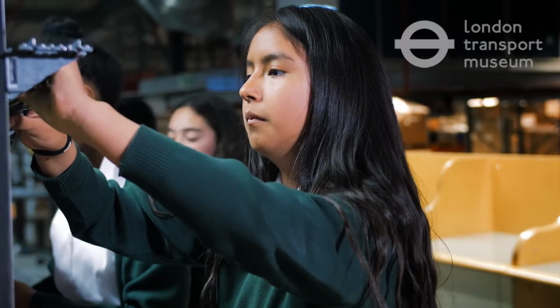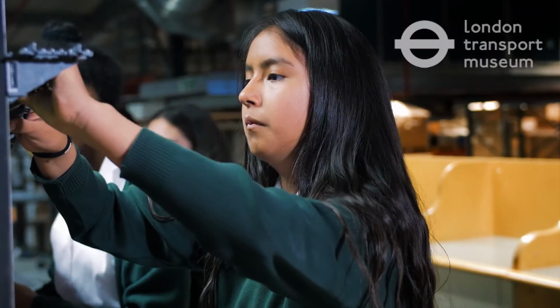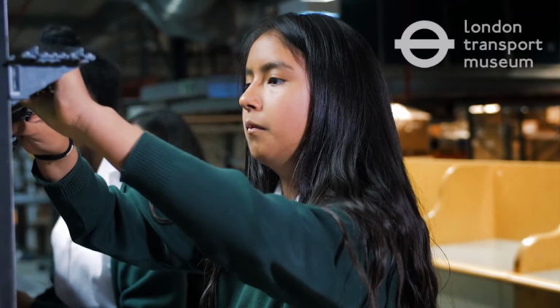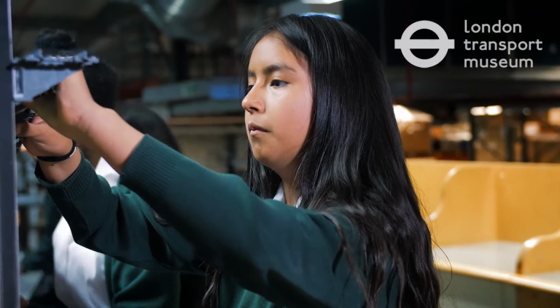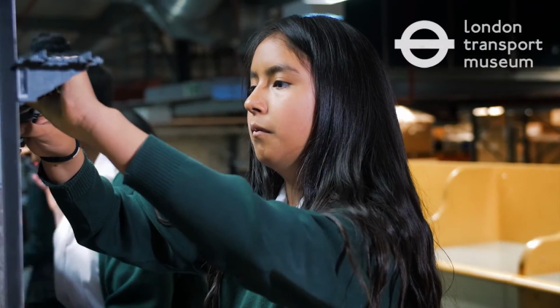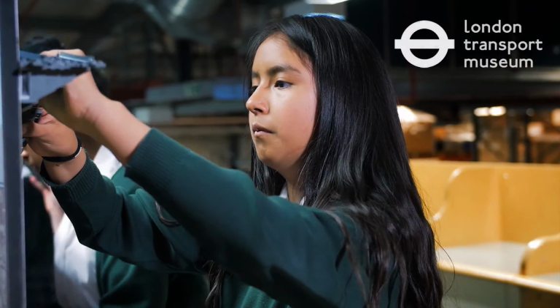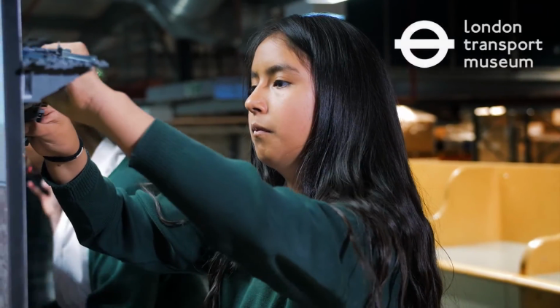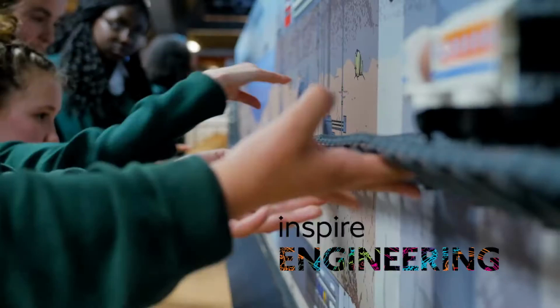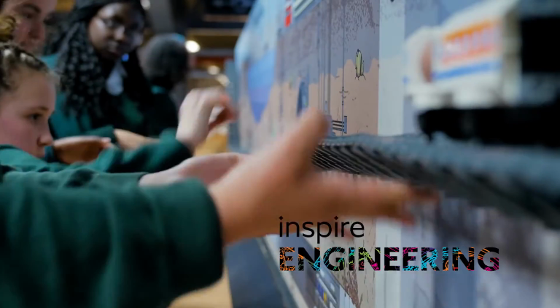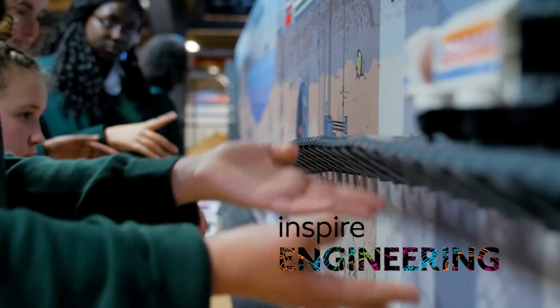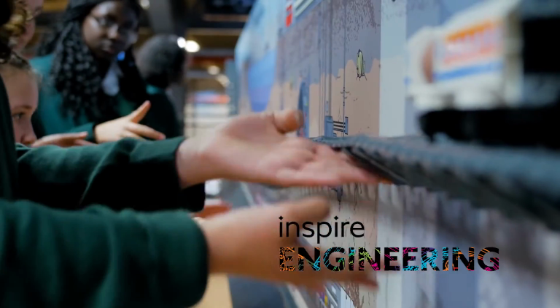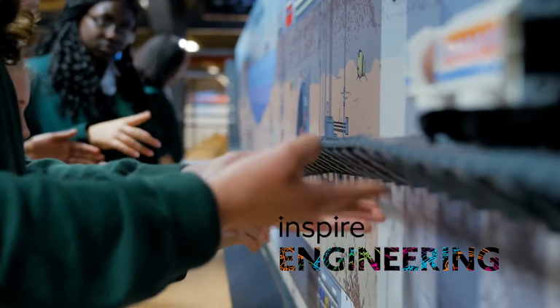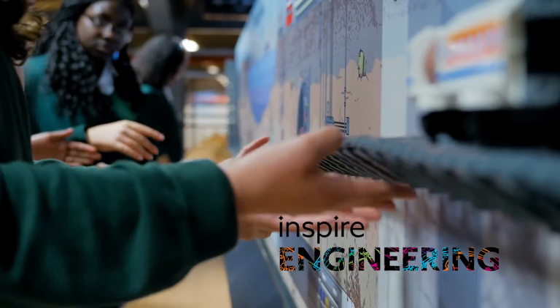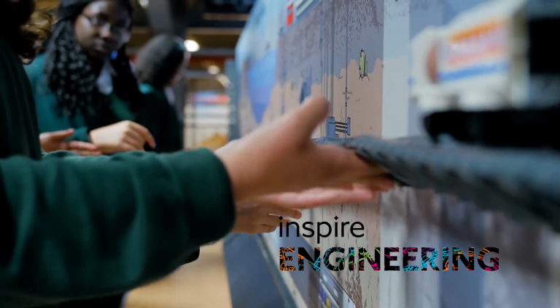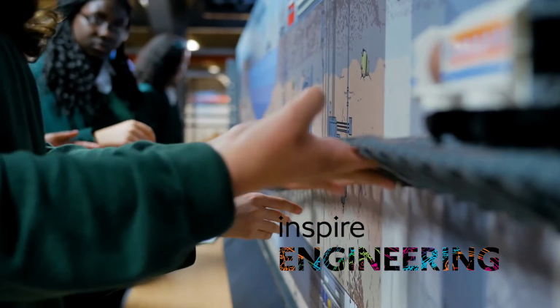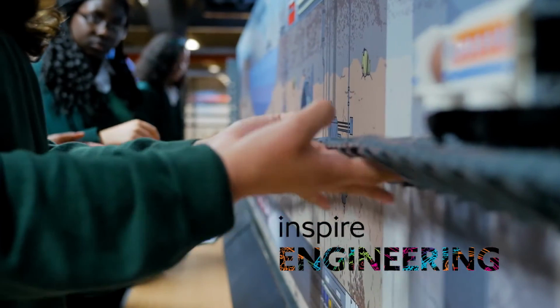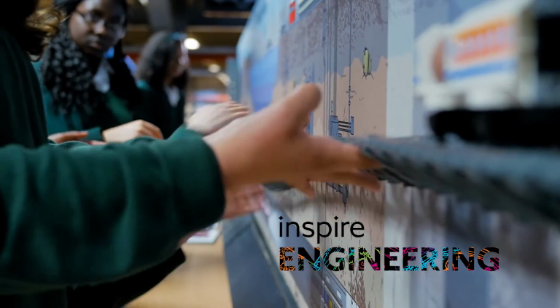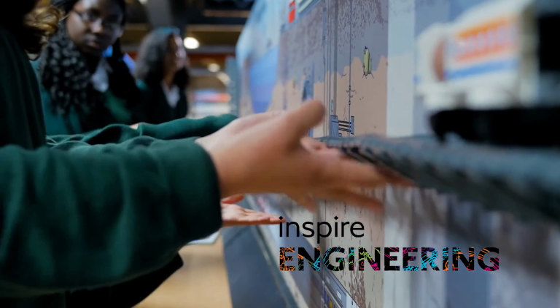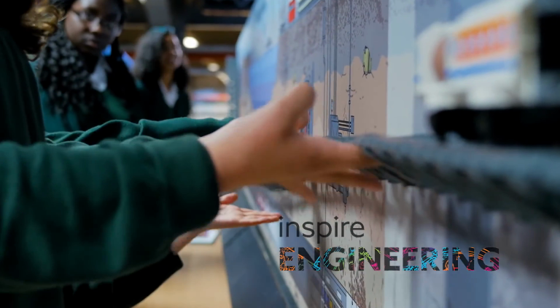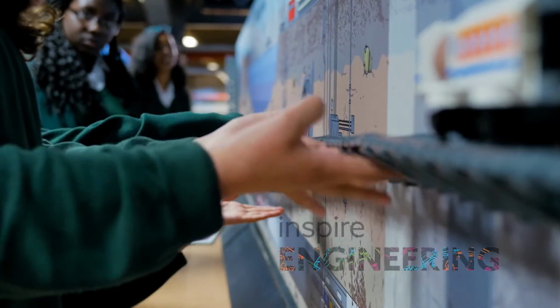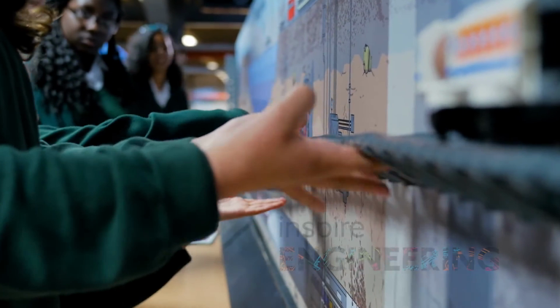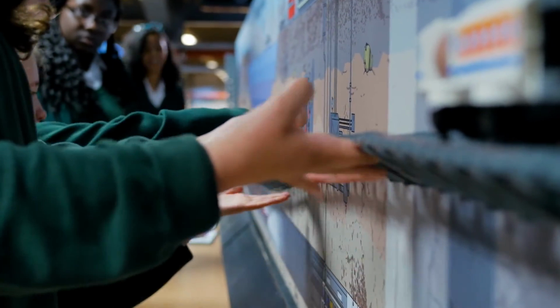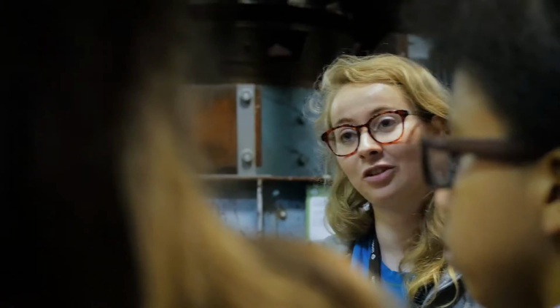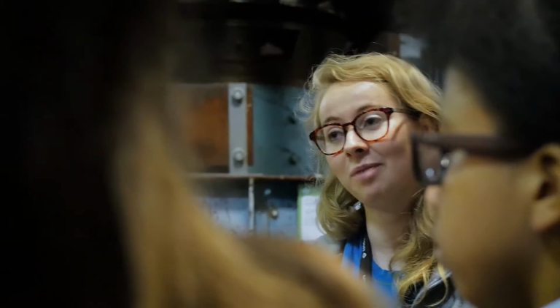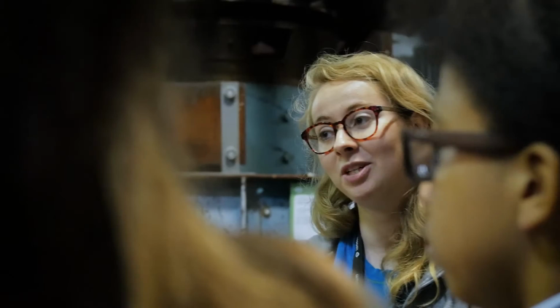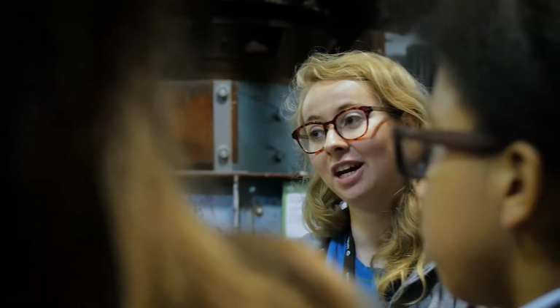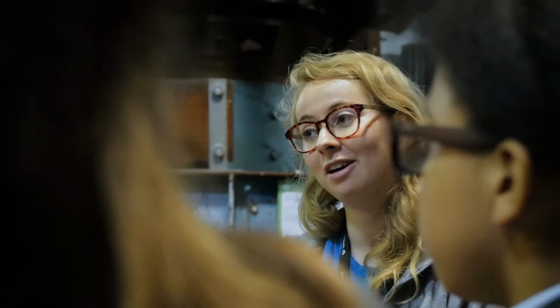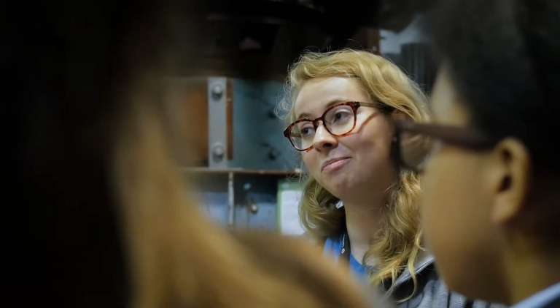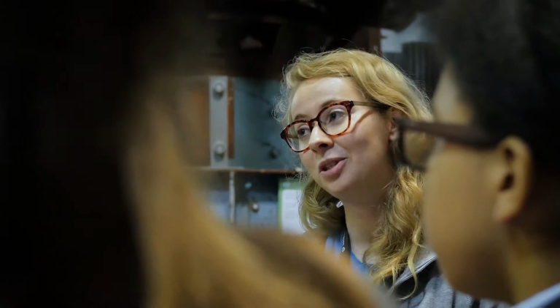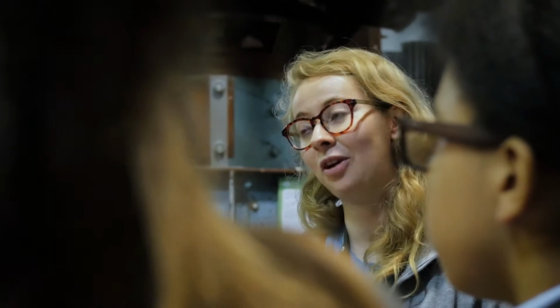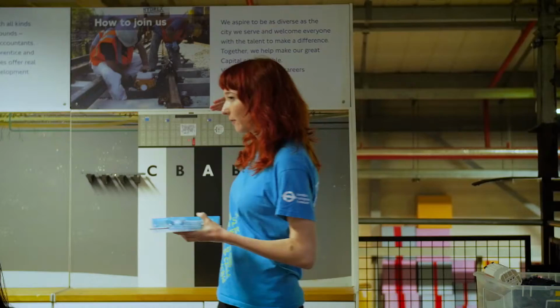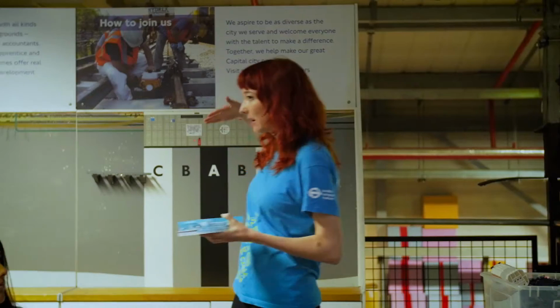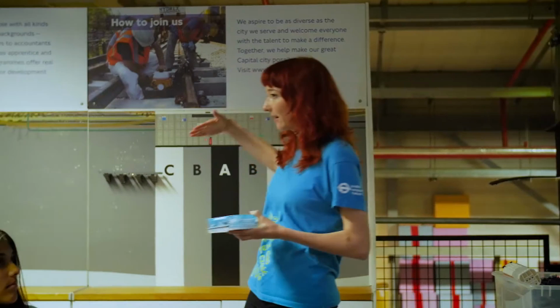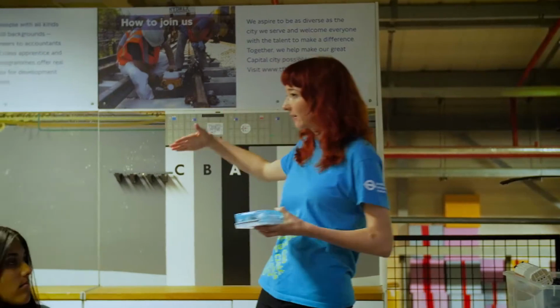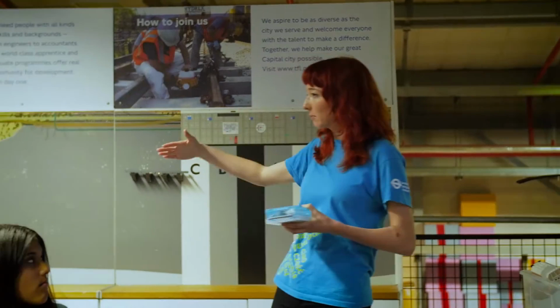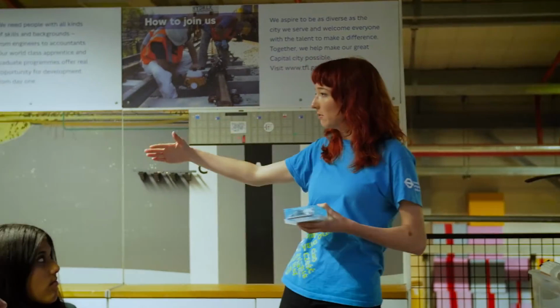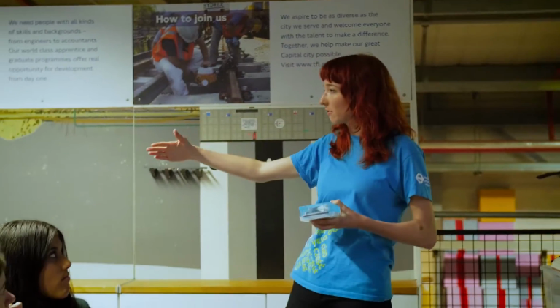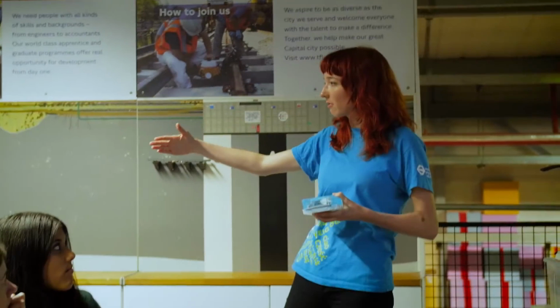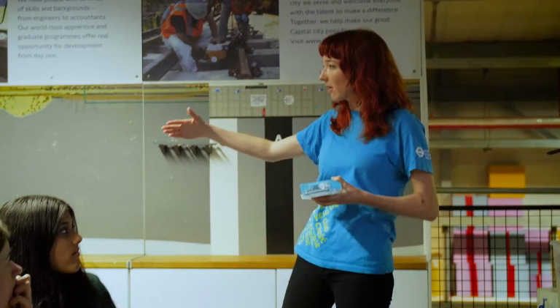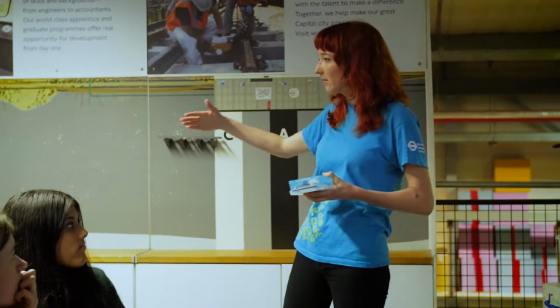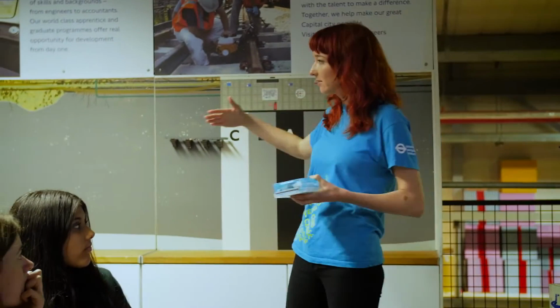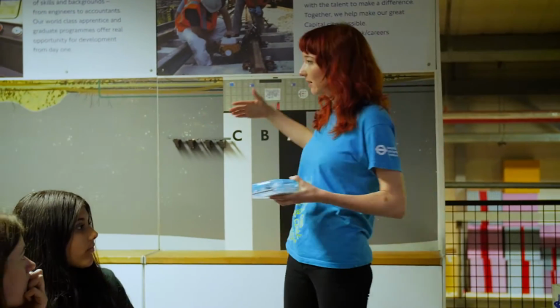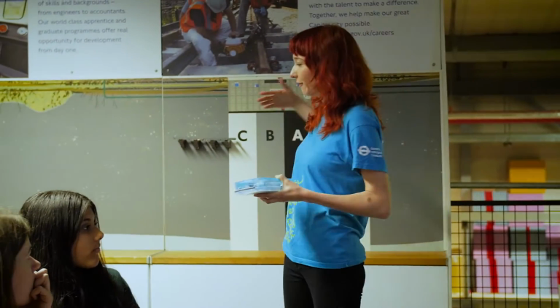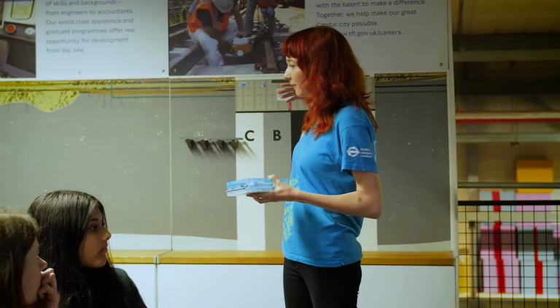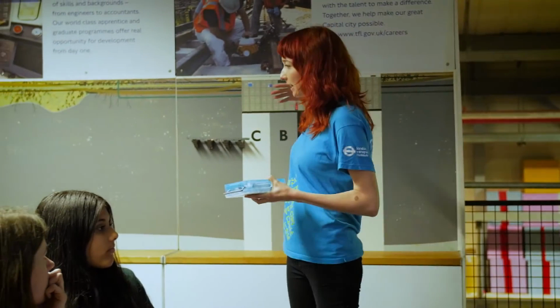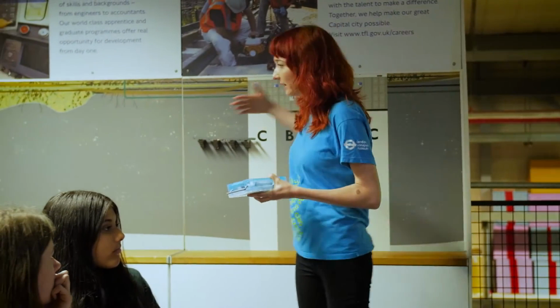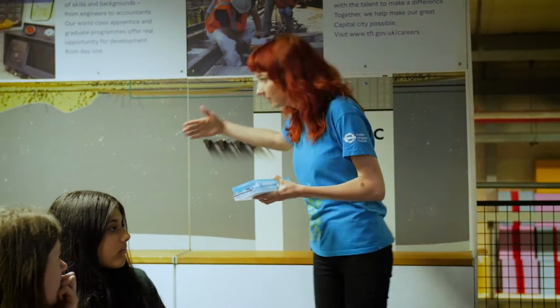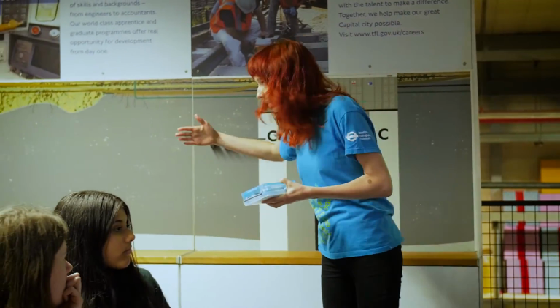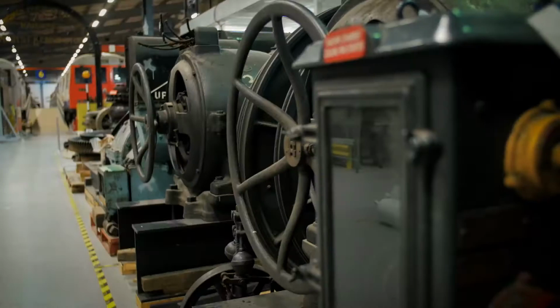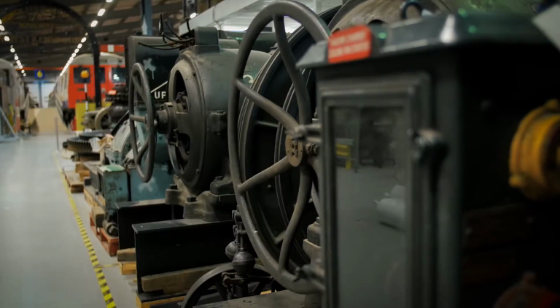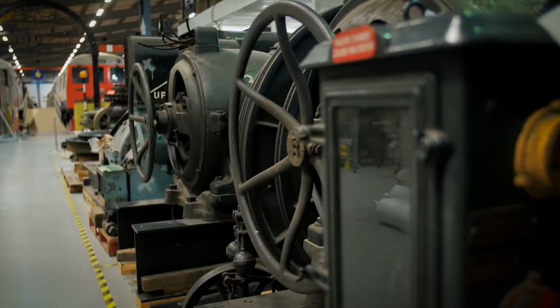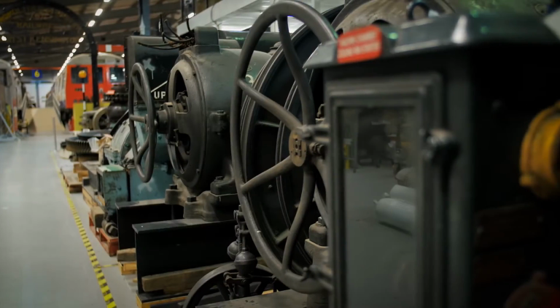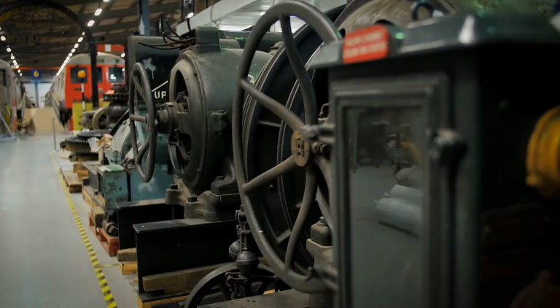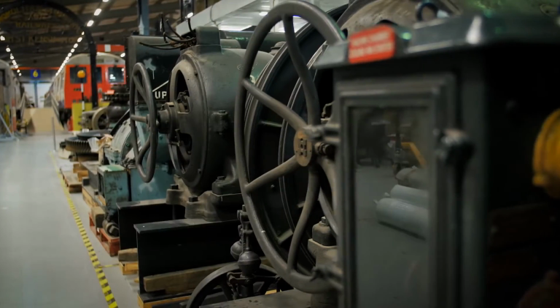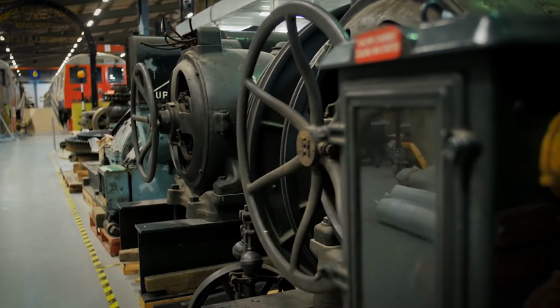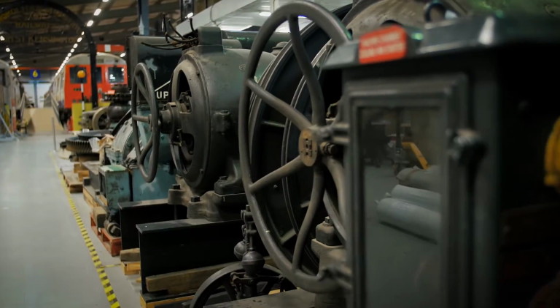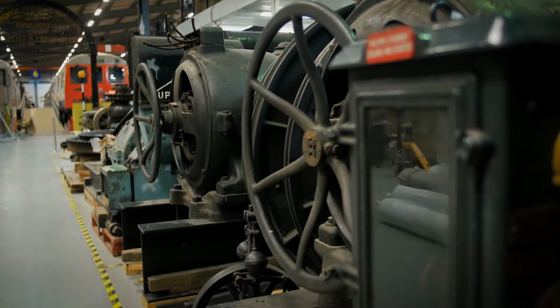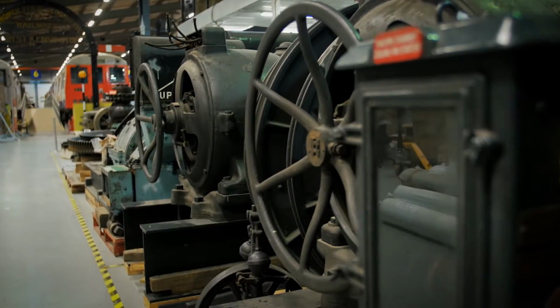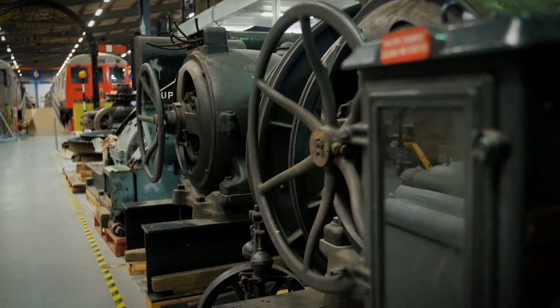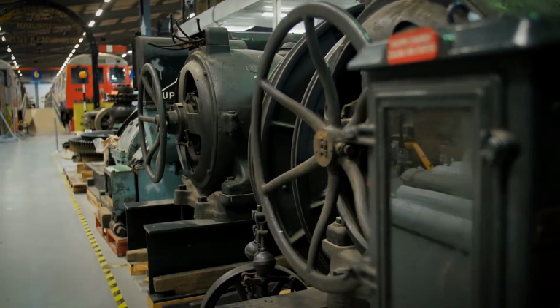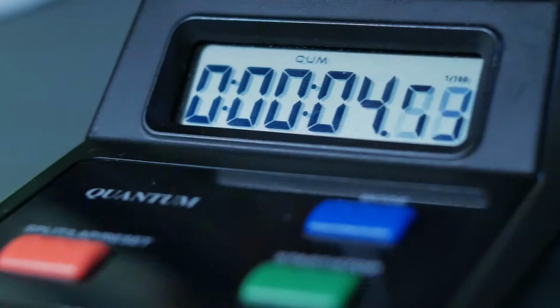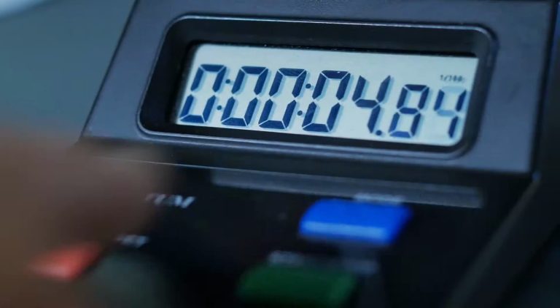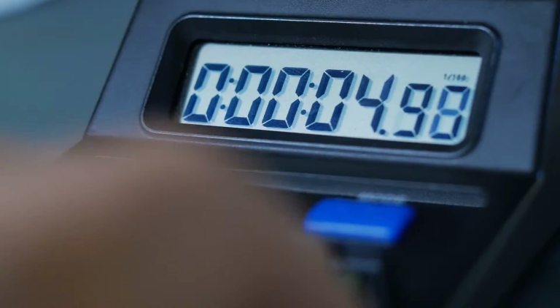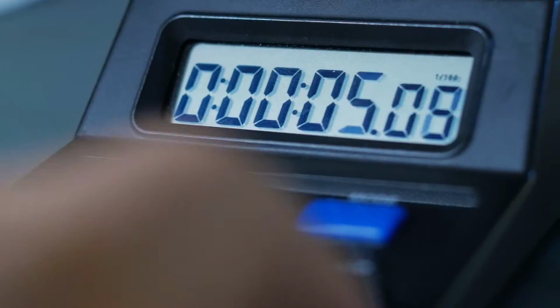Inspire is really about sharing with schools a real kind of understanding that engineering is so big, it's so vast — it affects all of us.